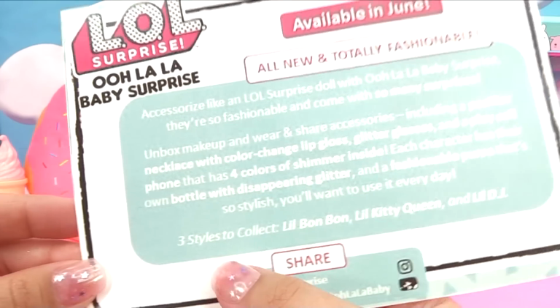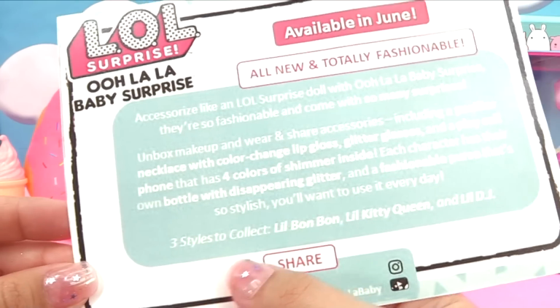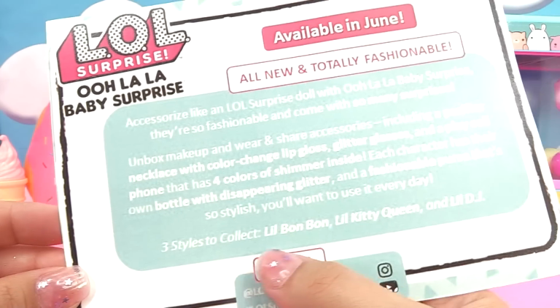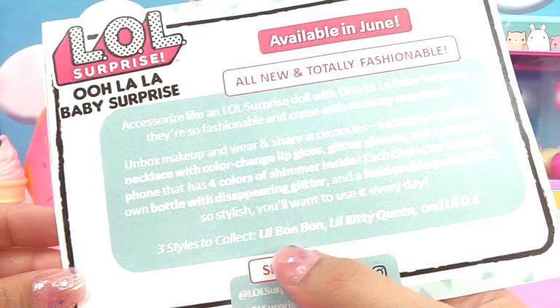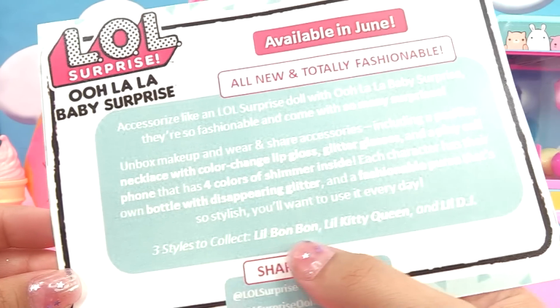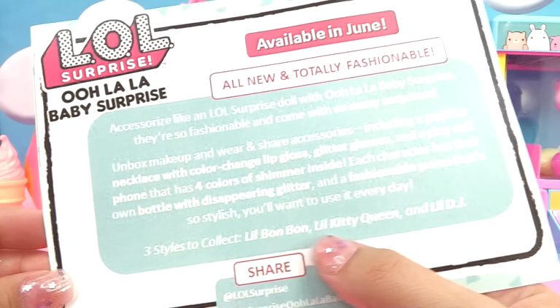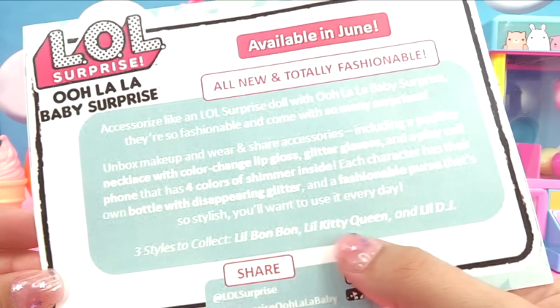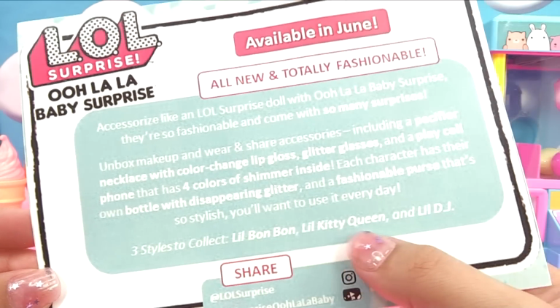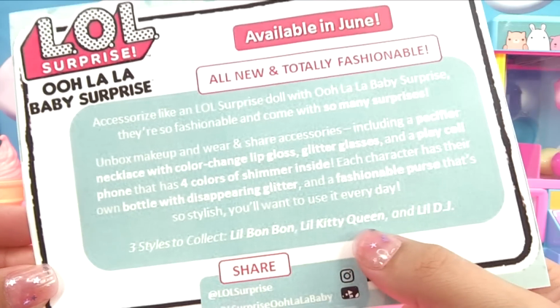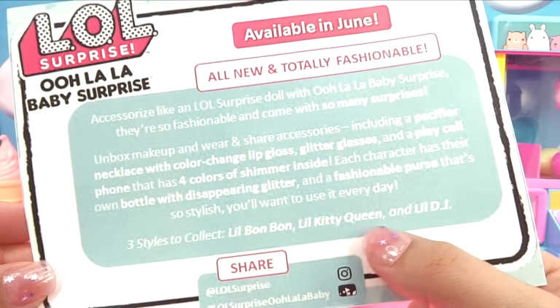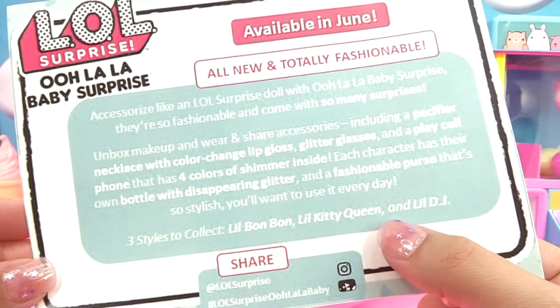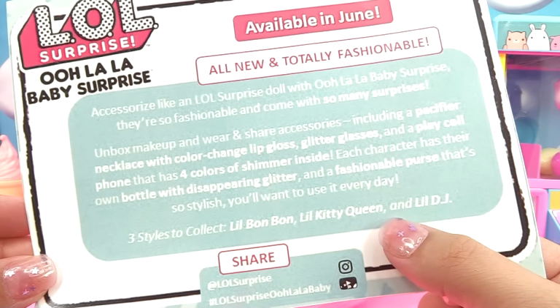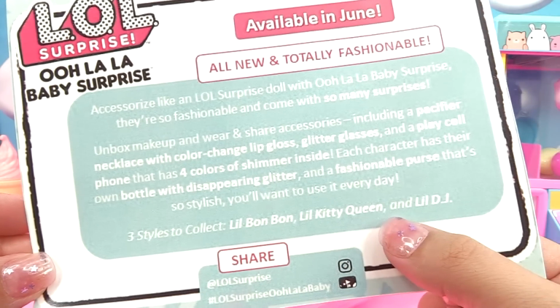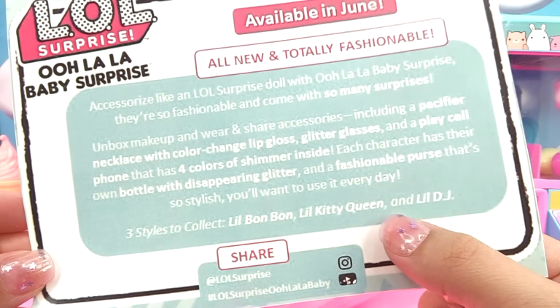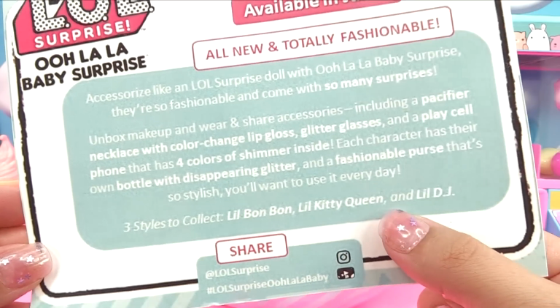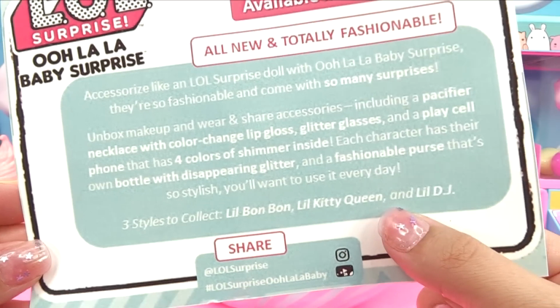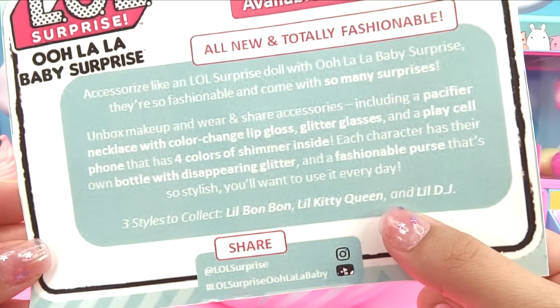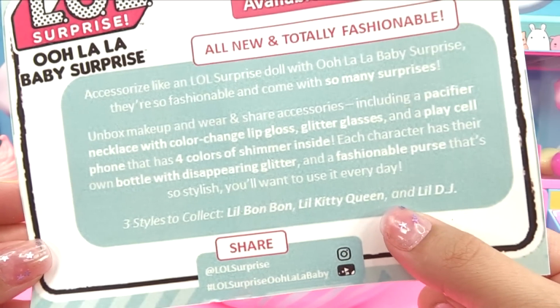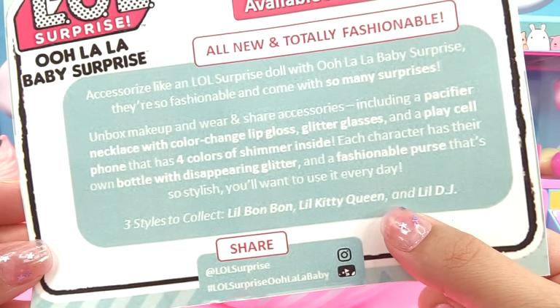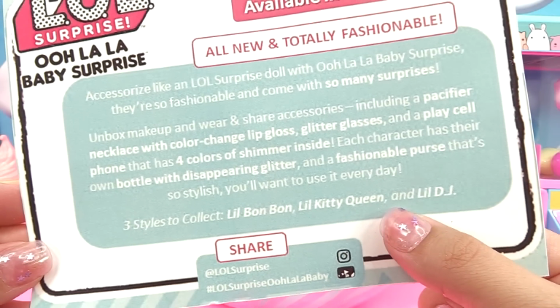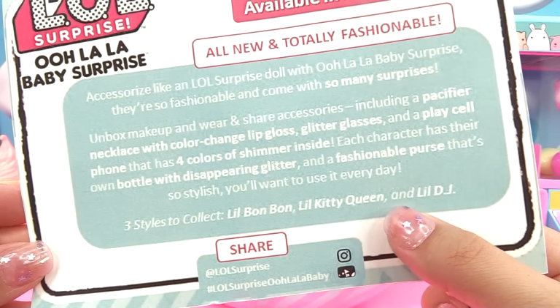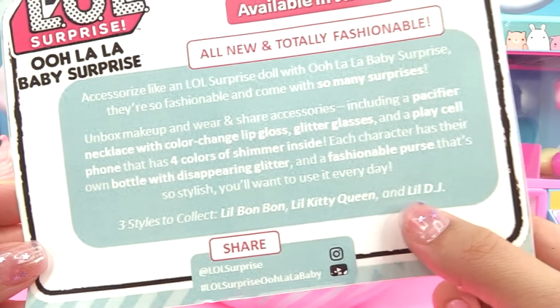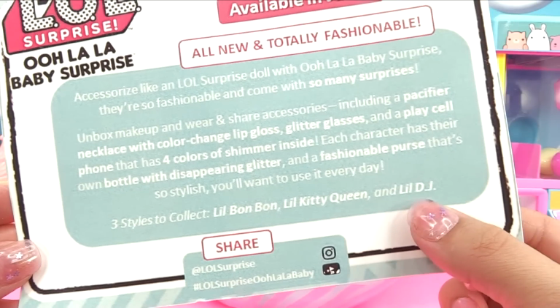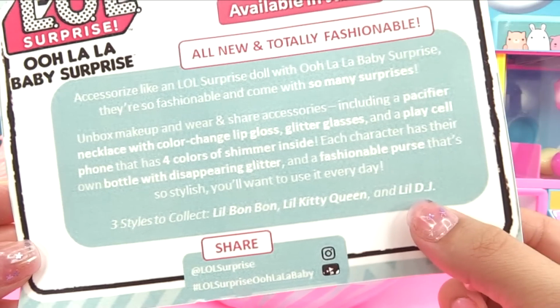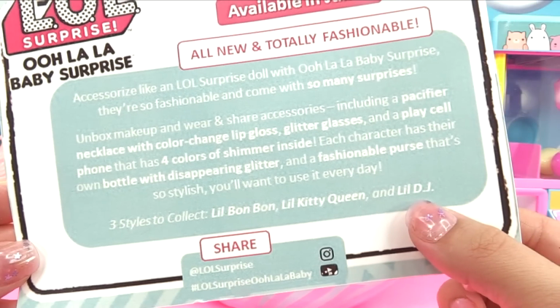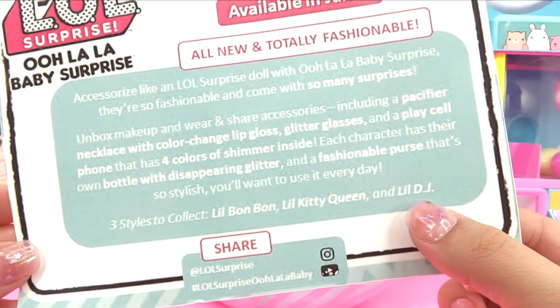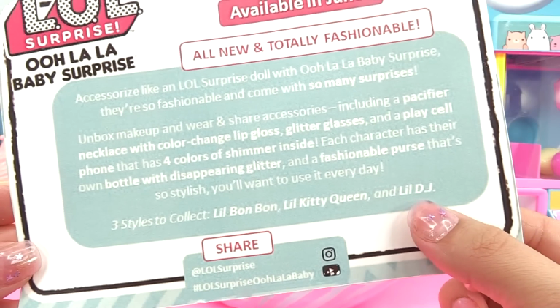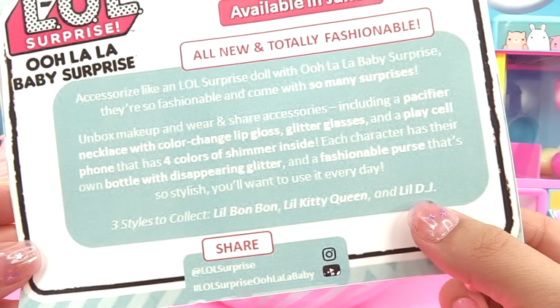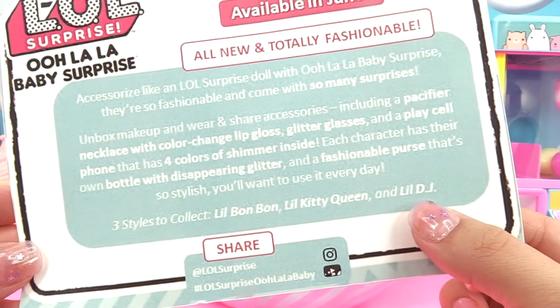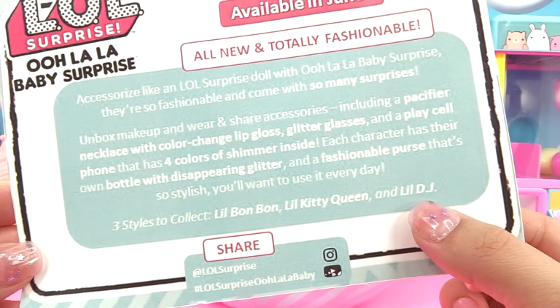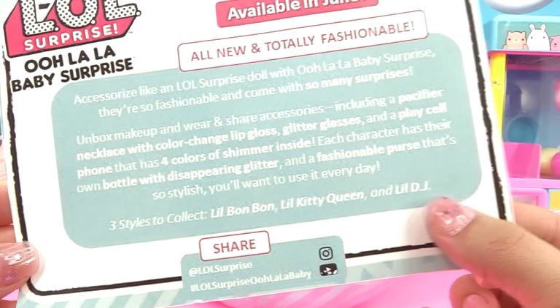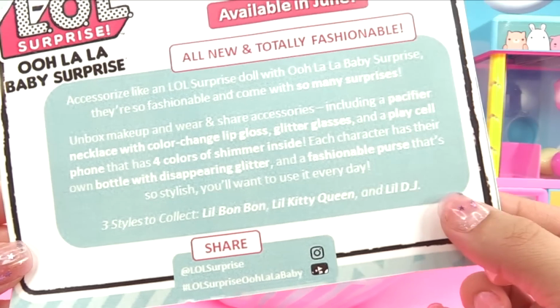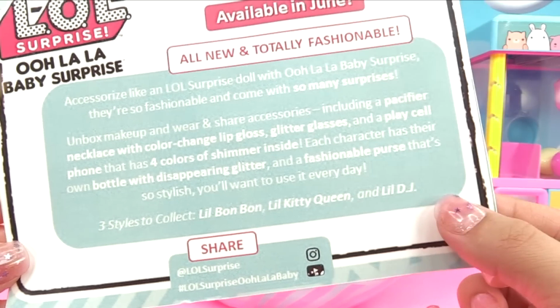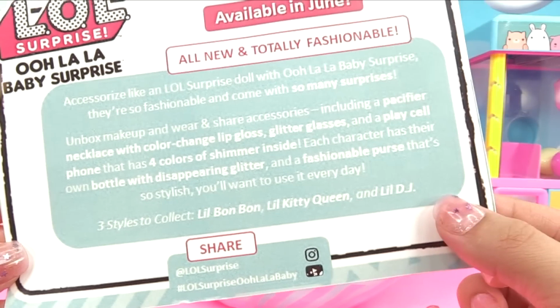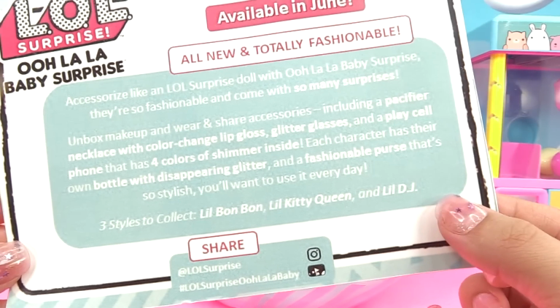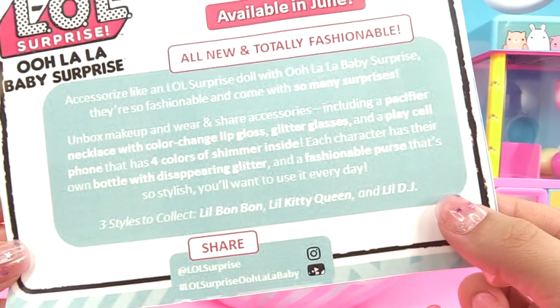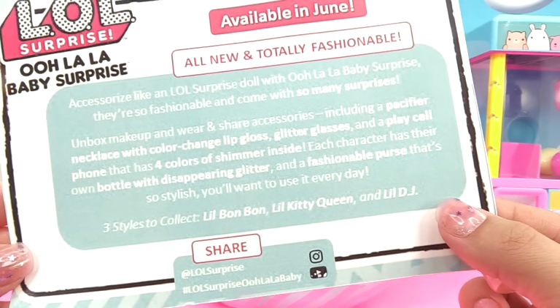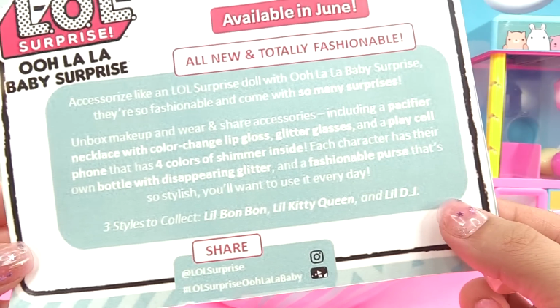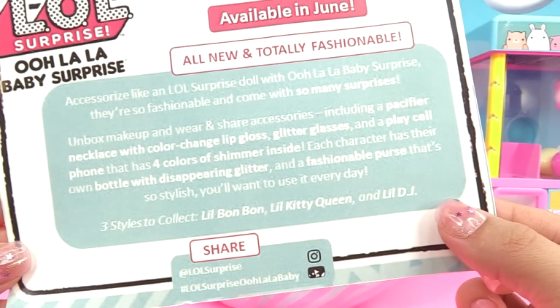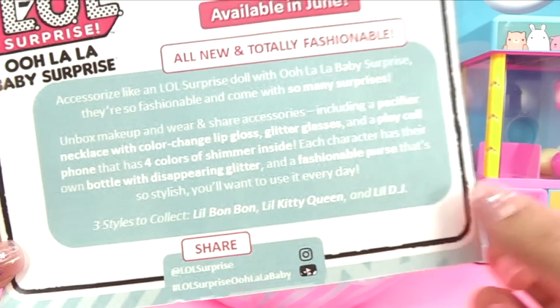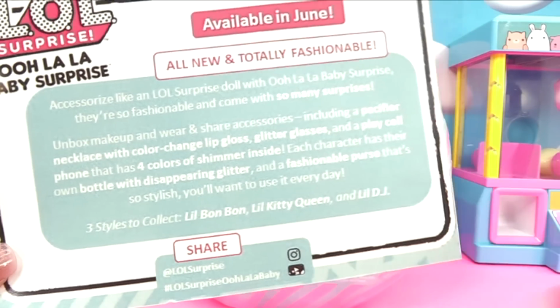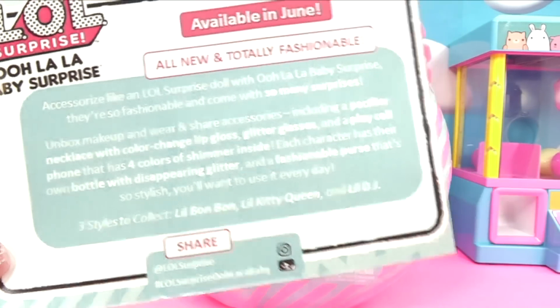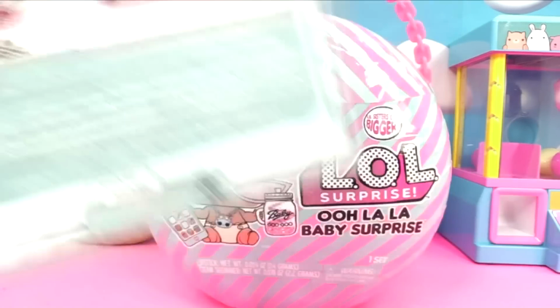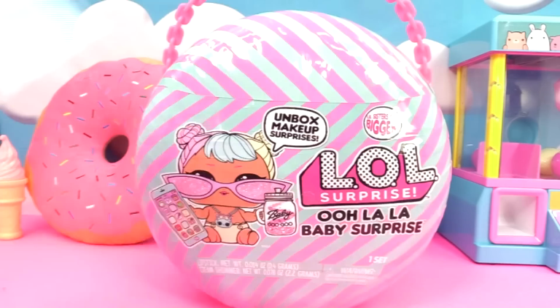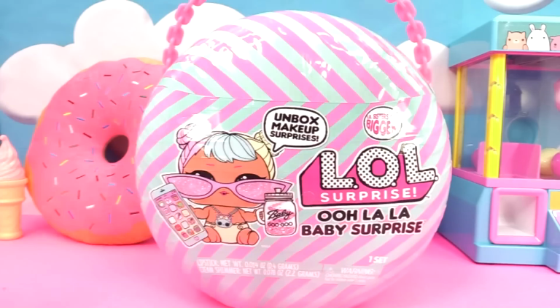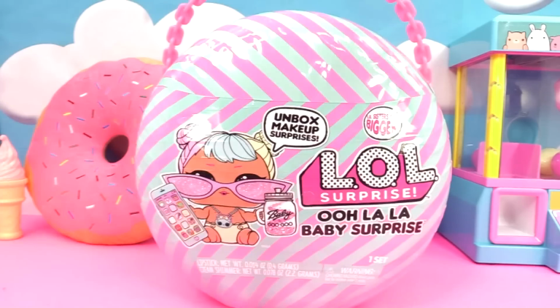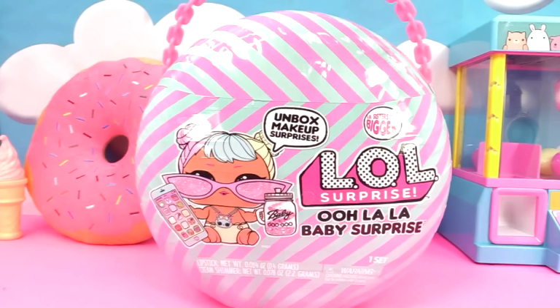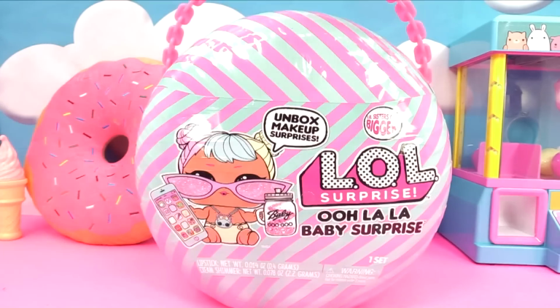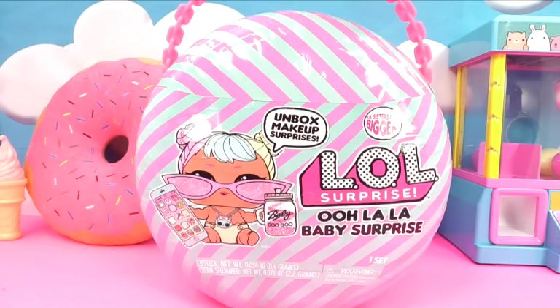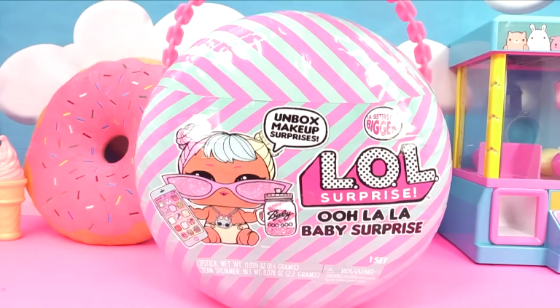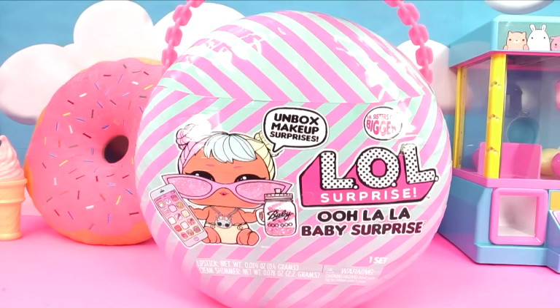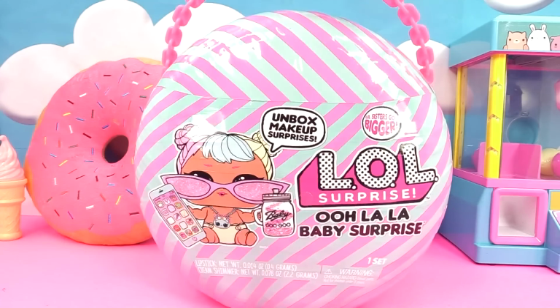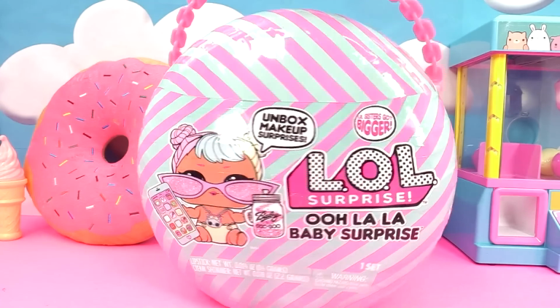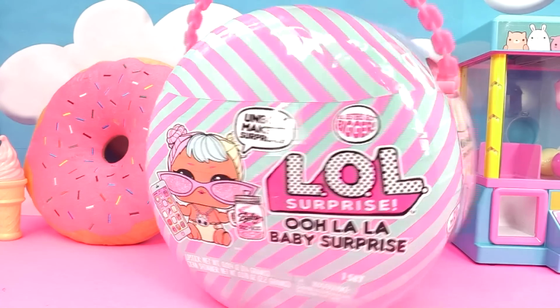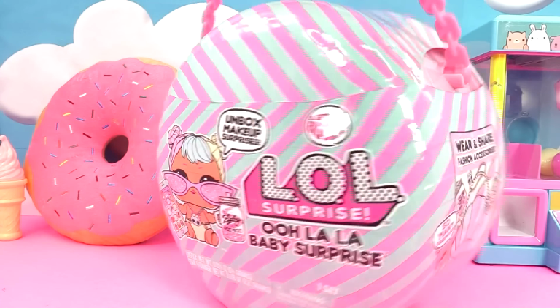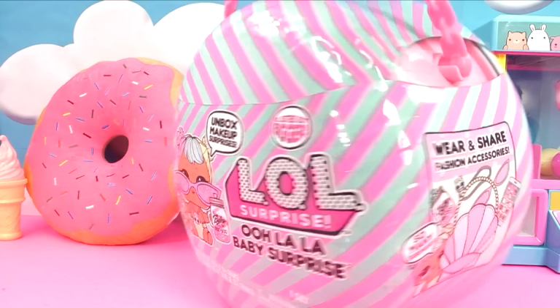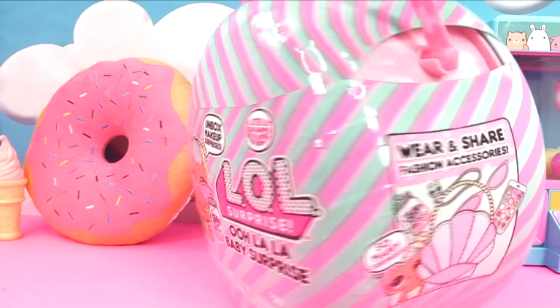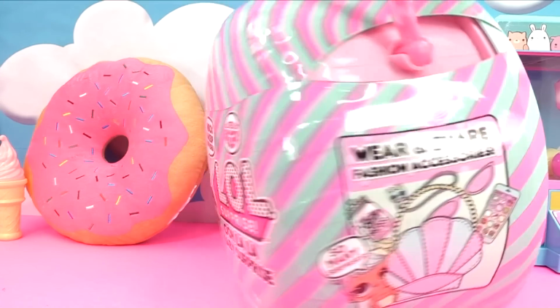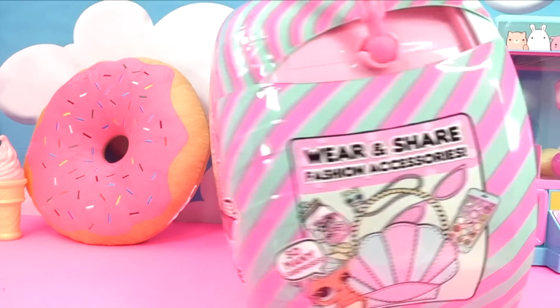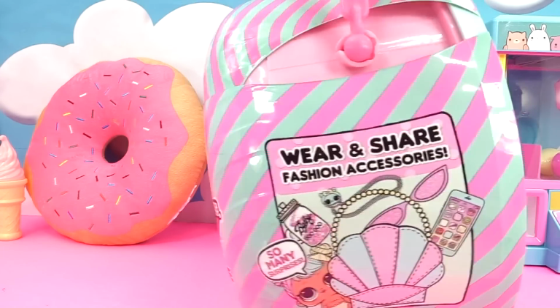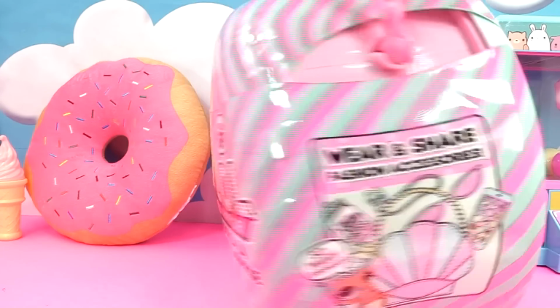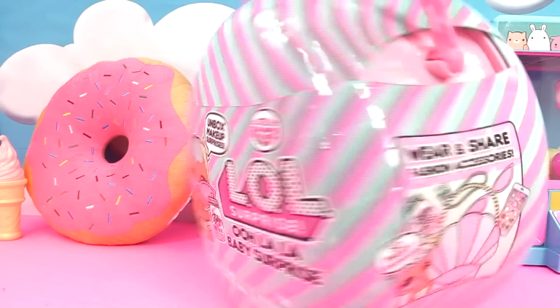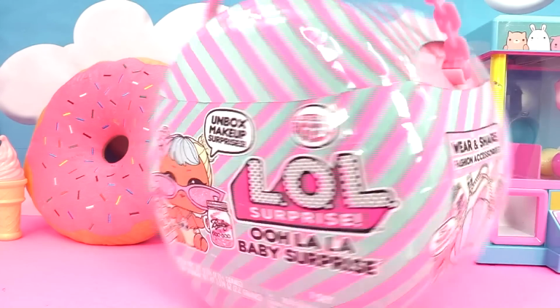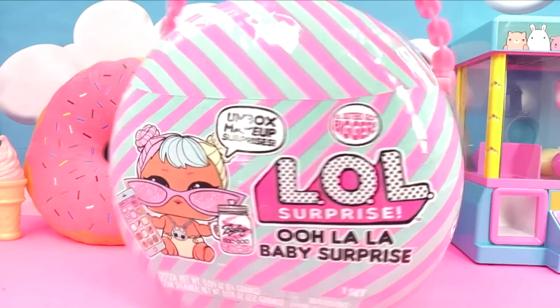There are three styles to collect: Little Bon Bon, Little Kitty Queen, and Little DJ. Yep, we were right — that's who we saw on the cover.